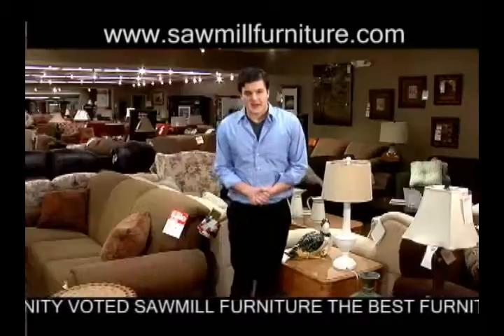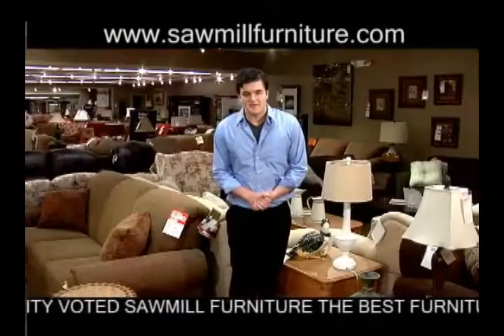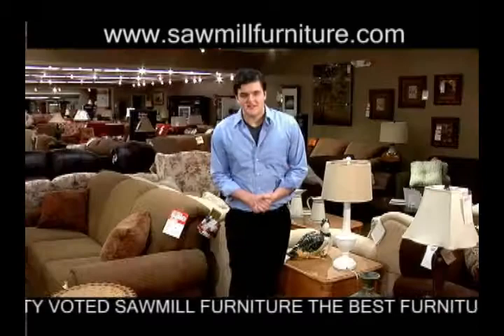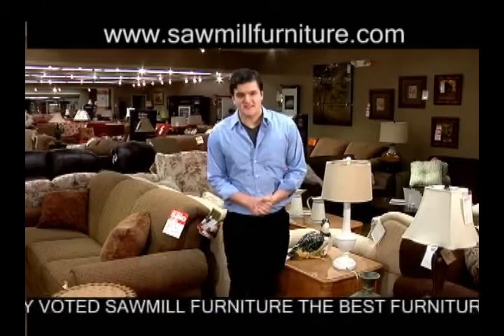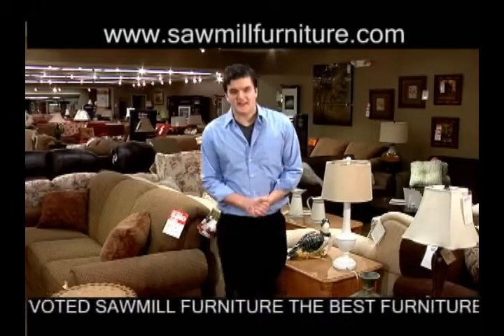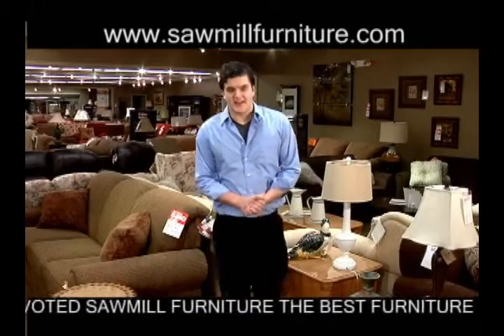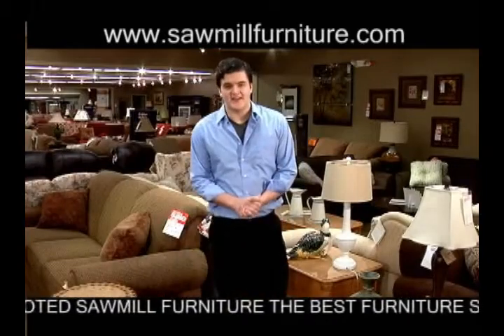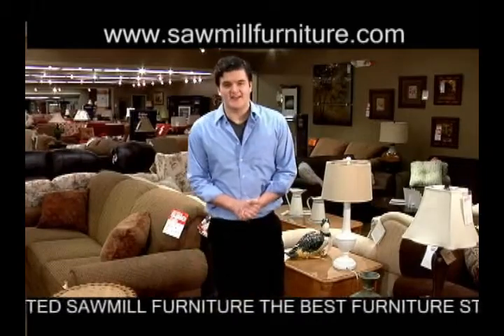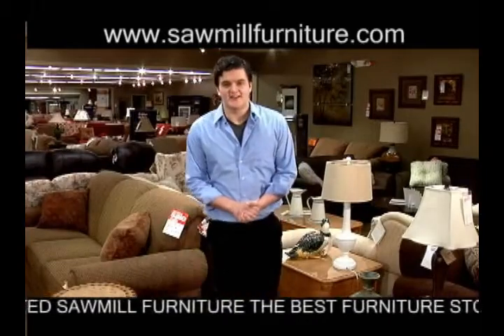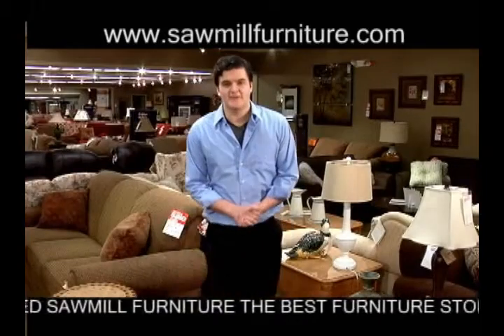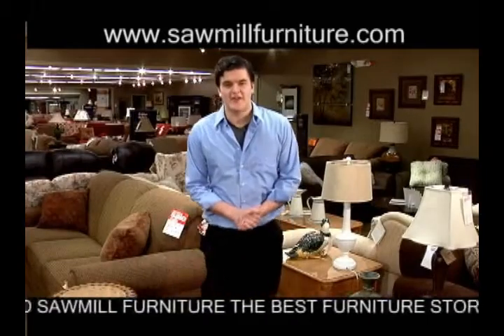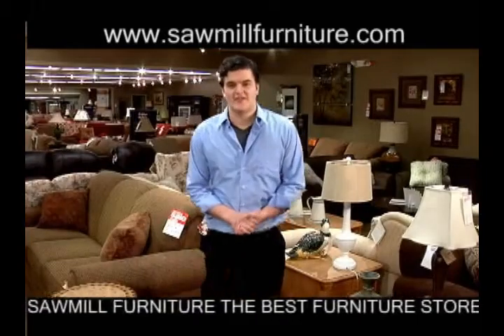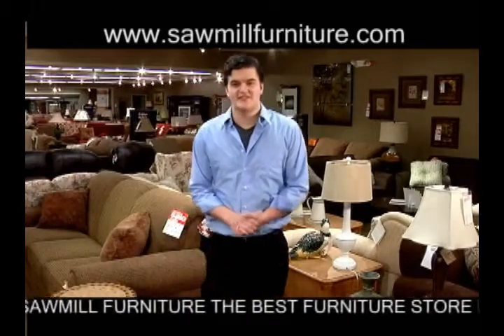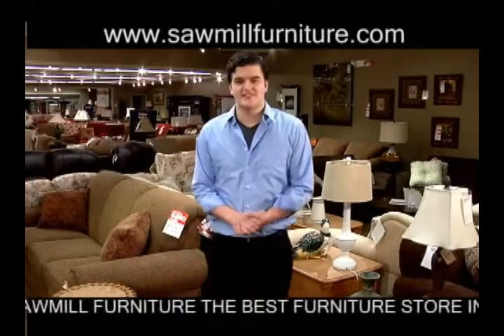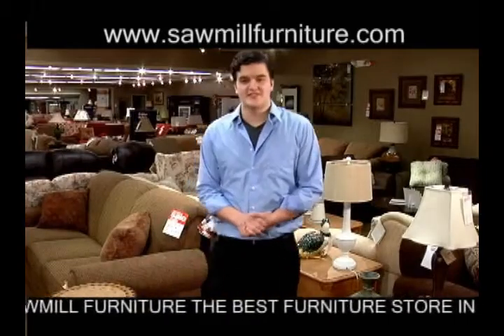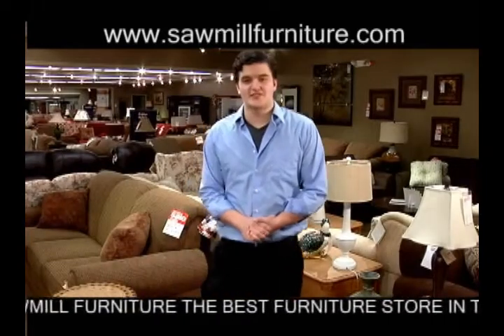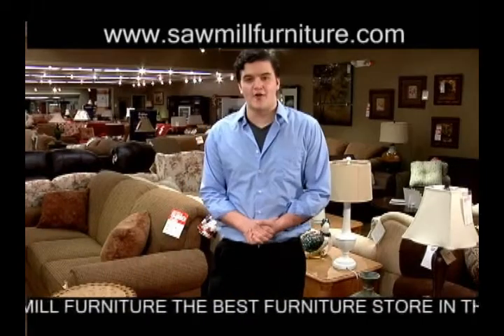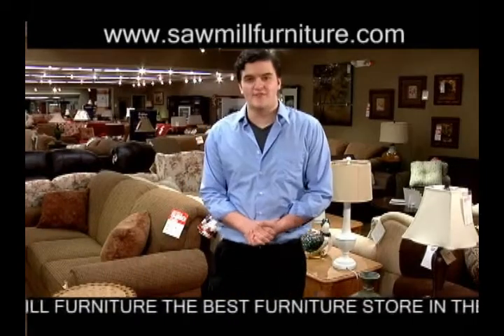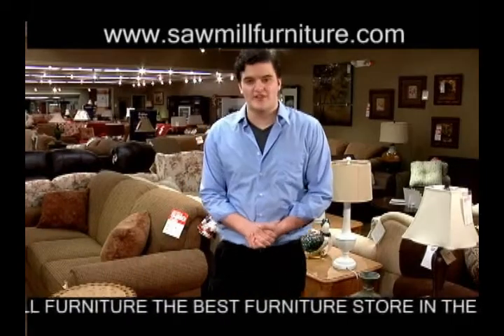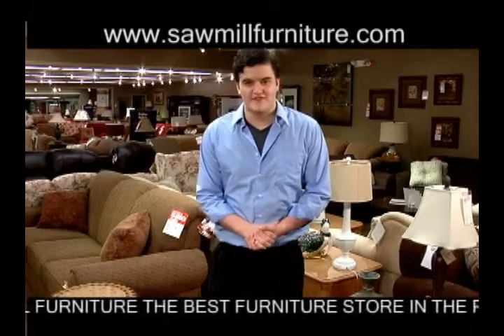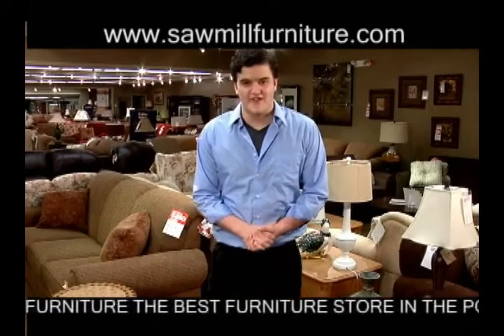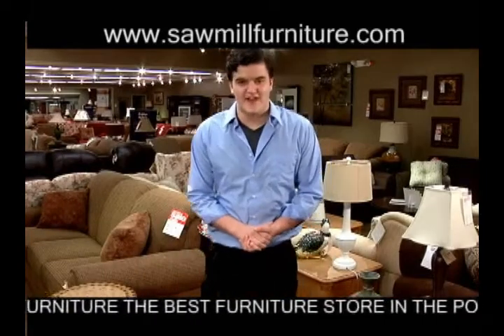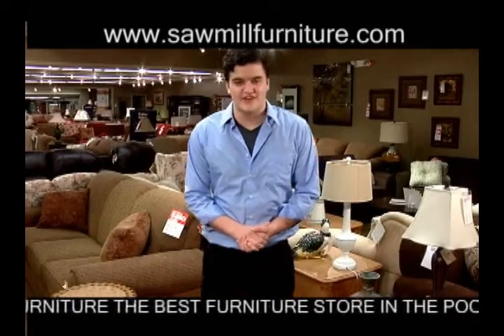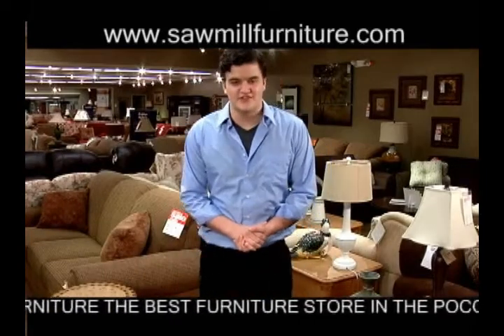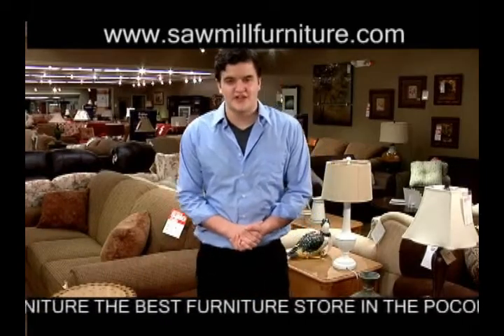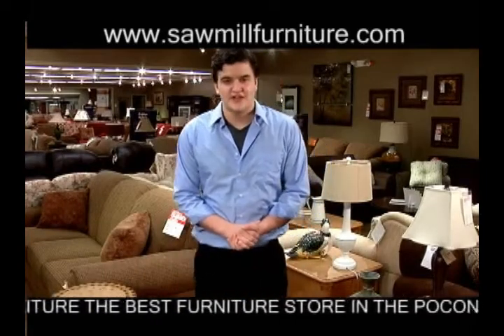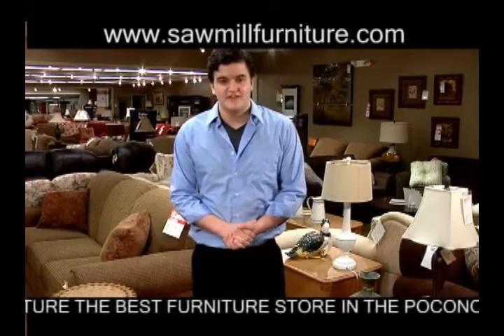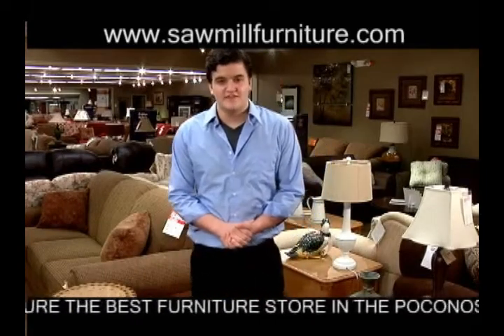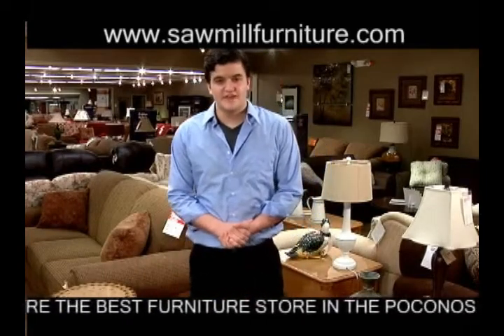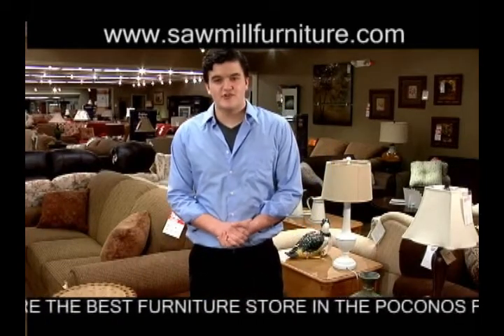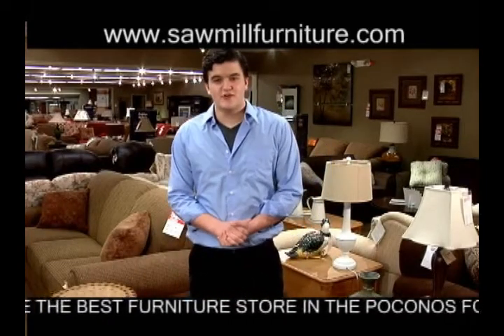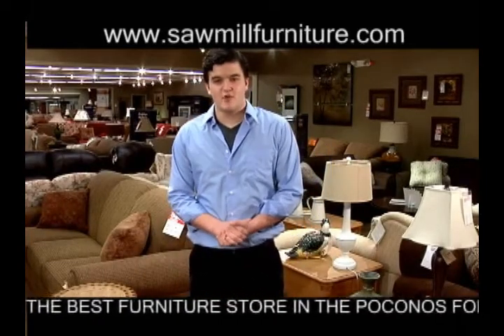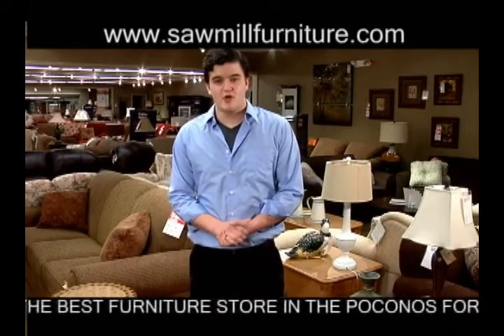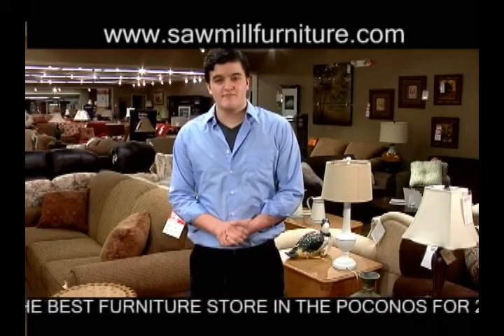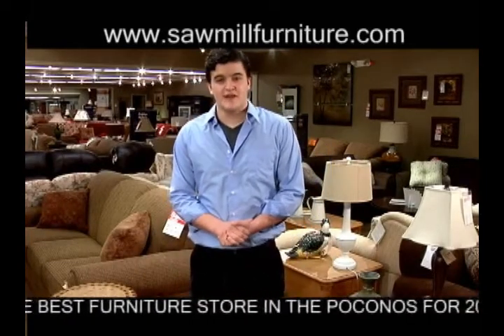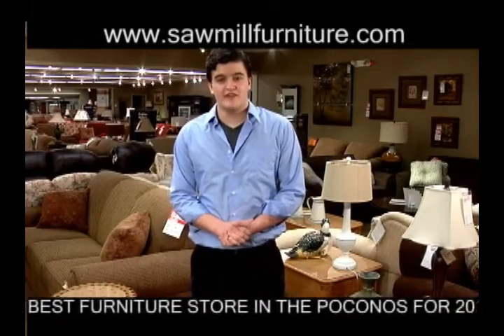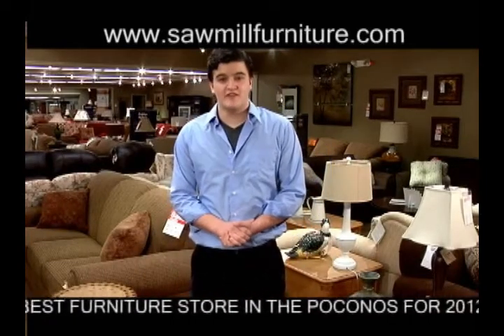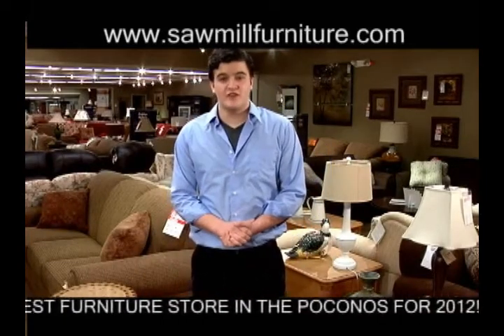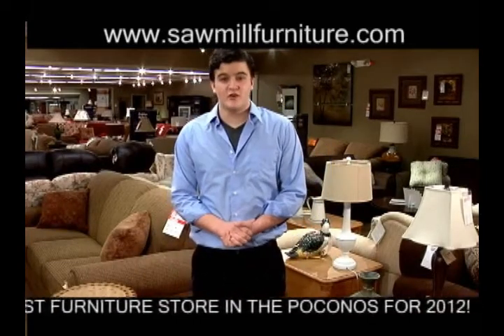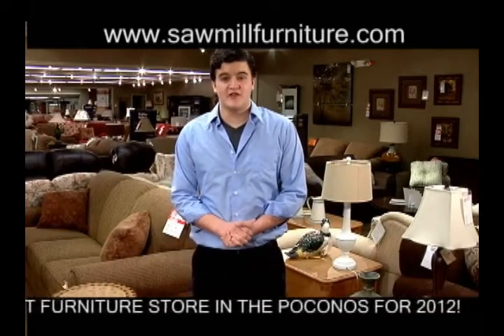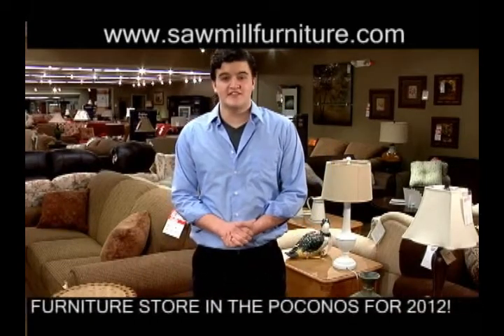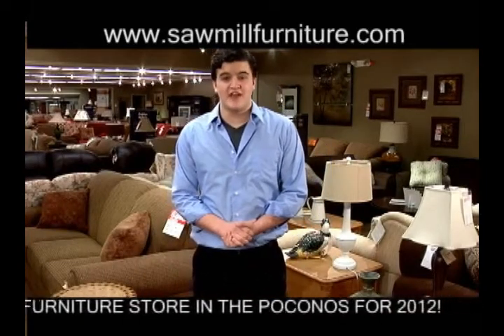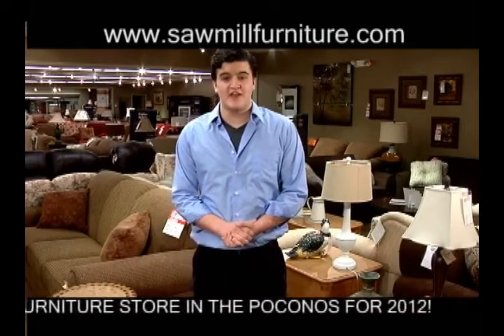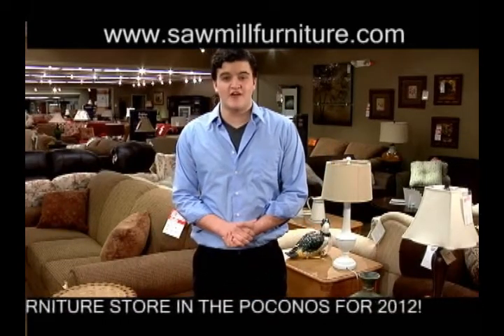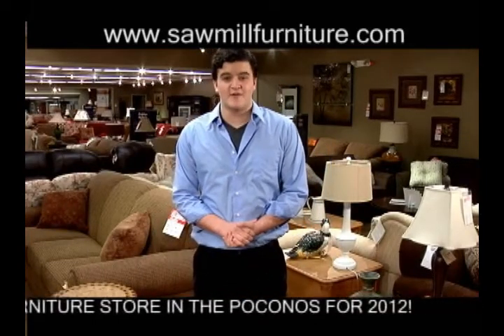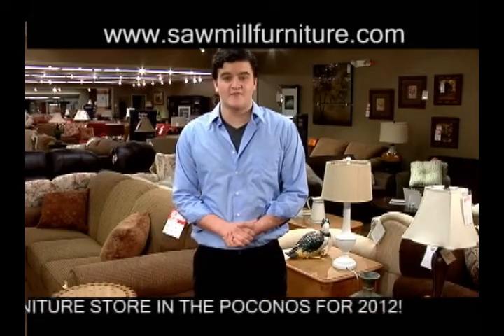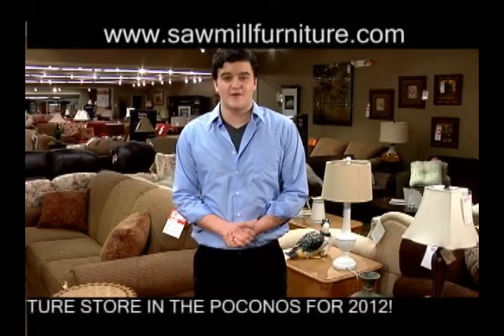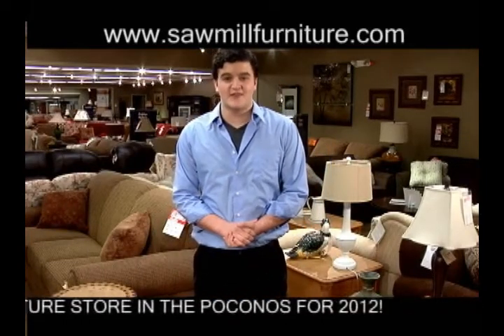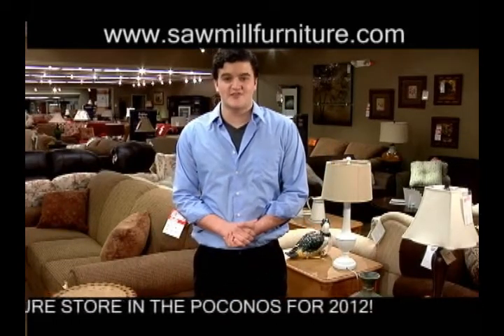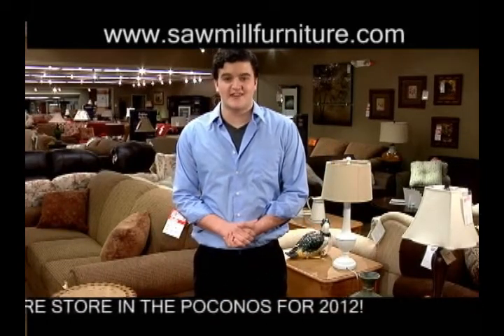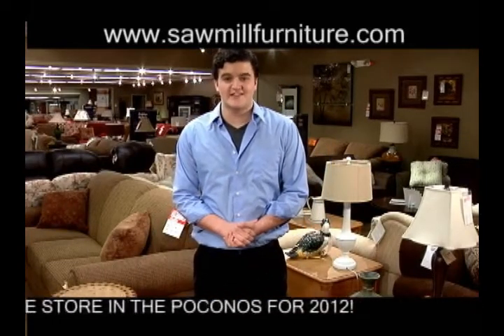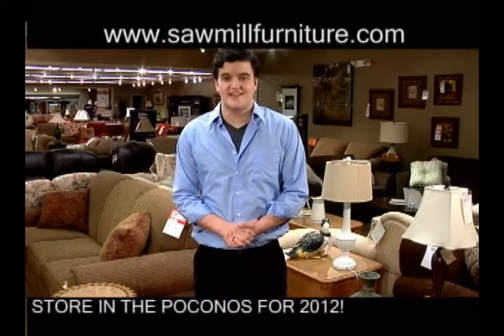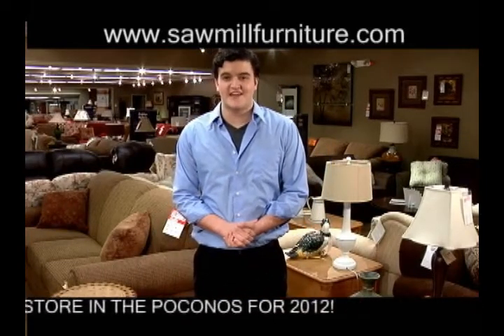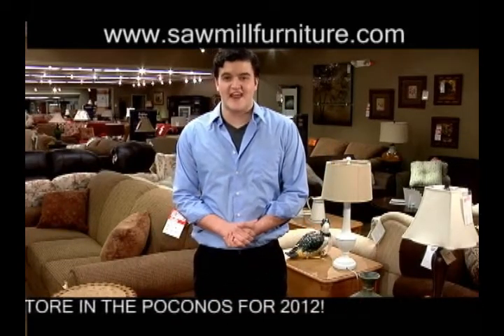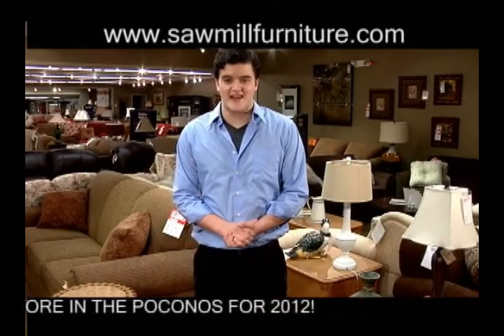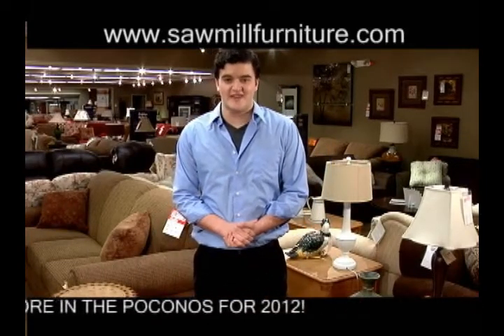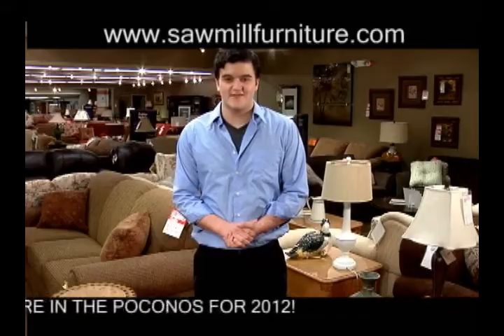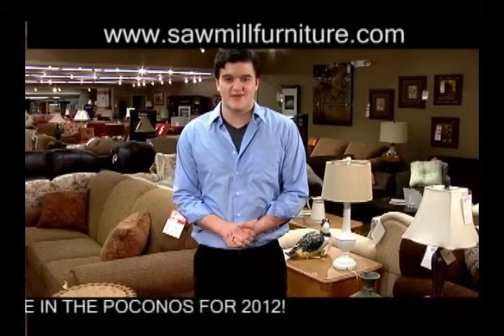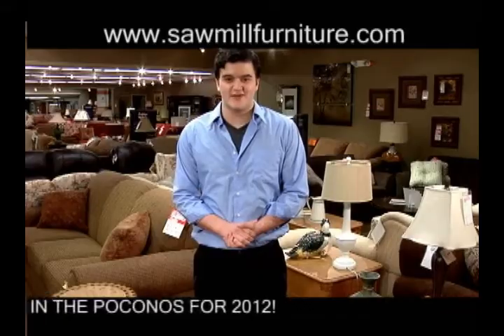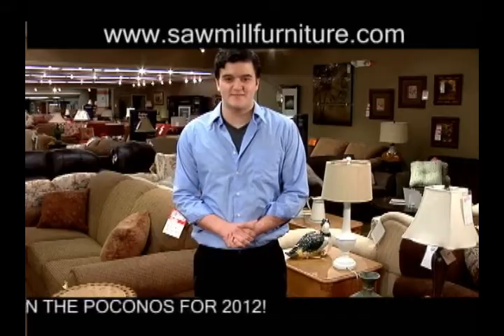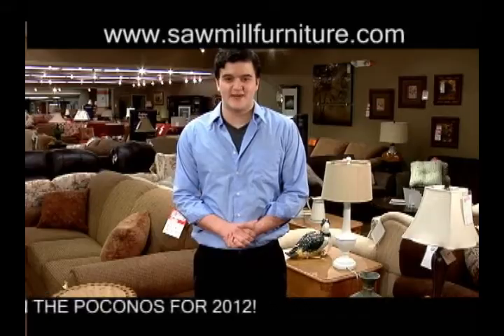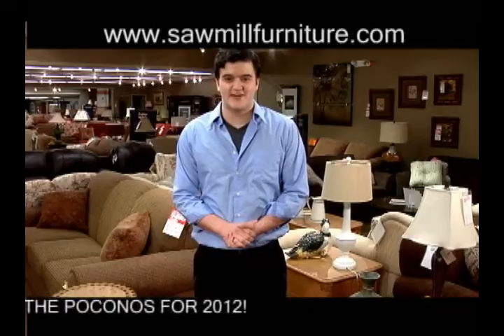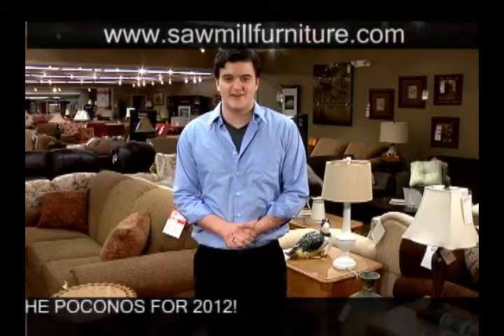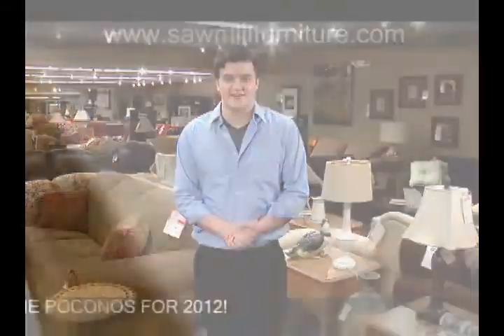Stop in today and experience the Sawmill Advantage, featuring more made-in-the-USA home furnishings than any of our competitors.